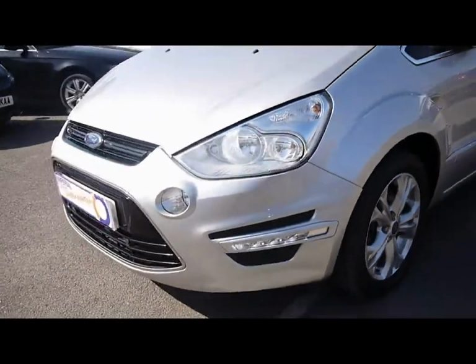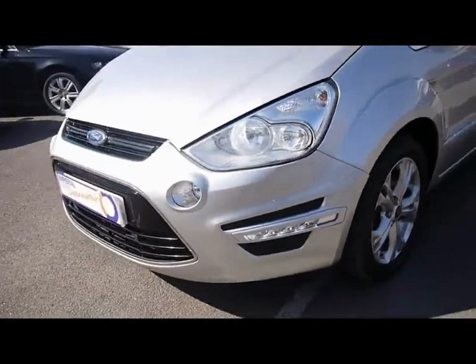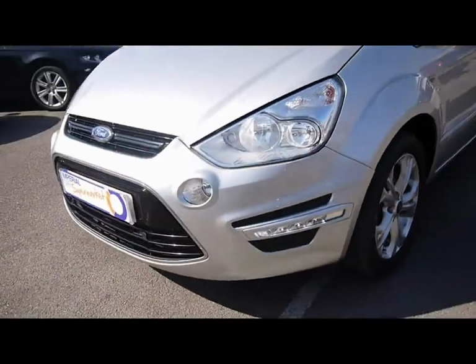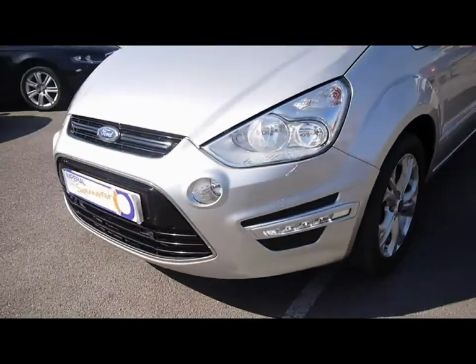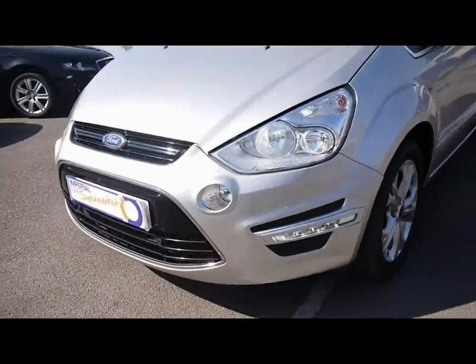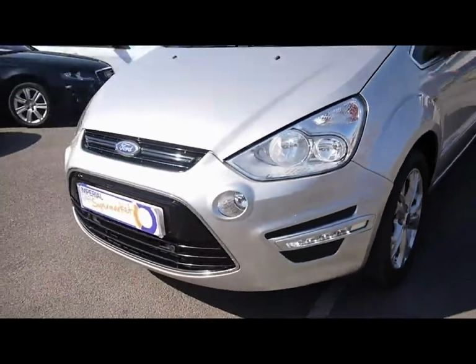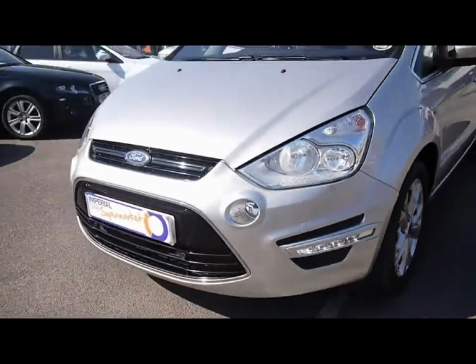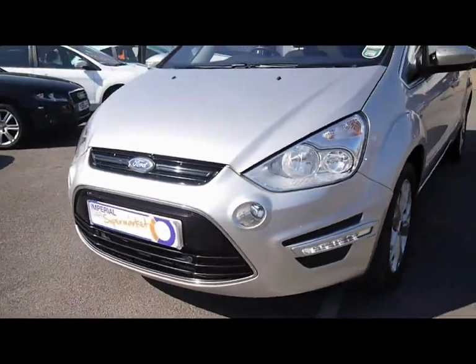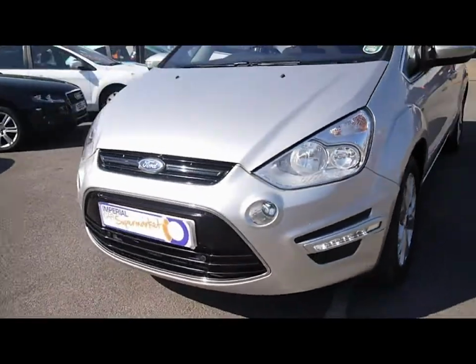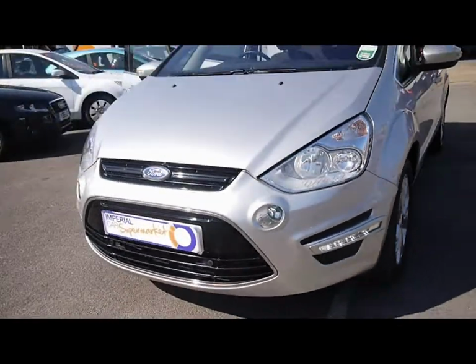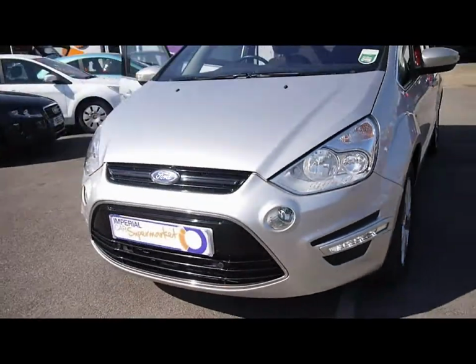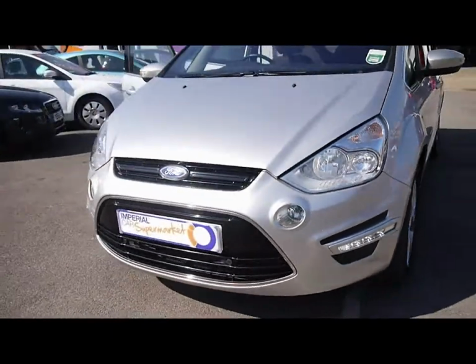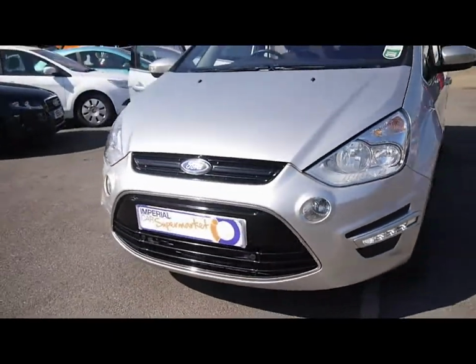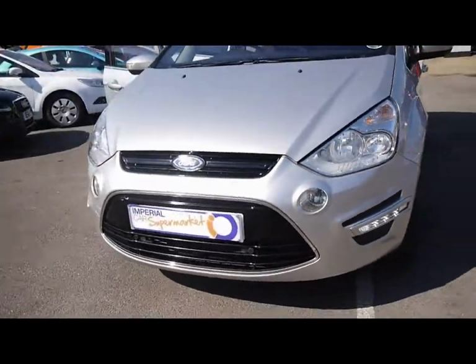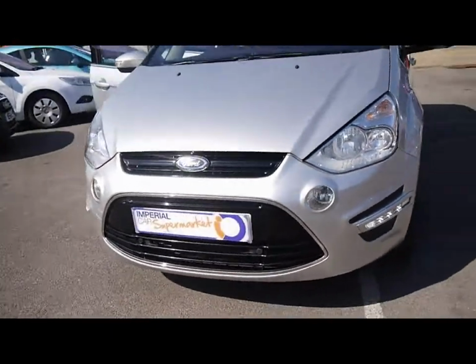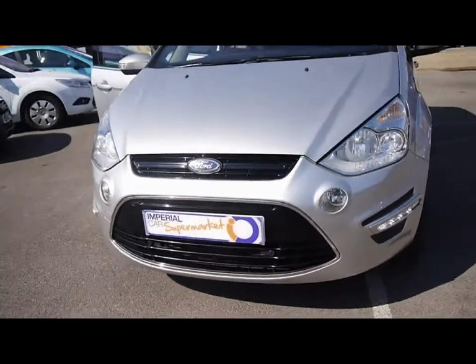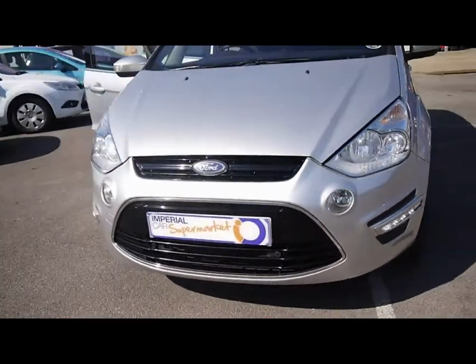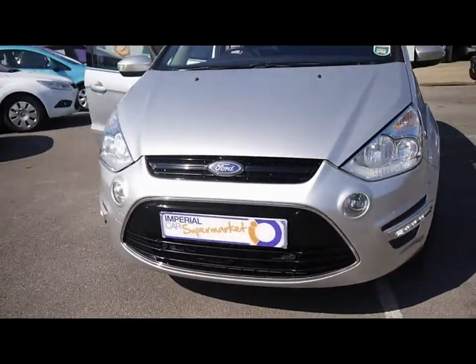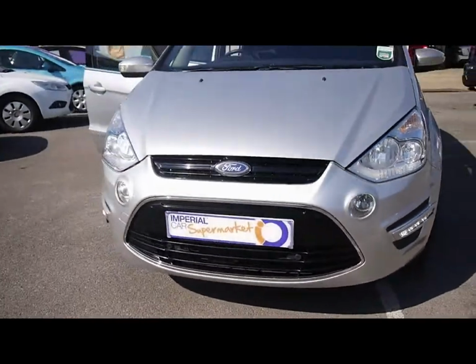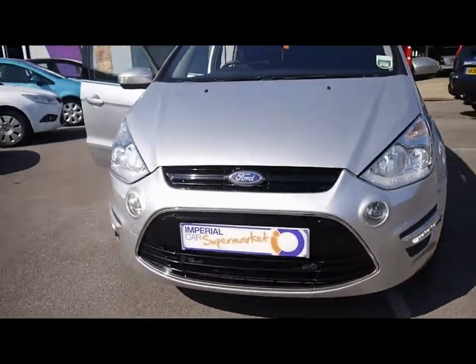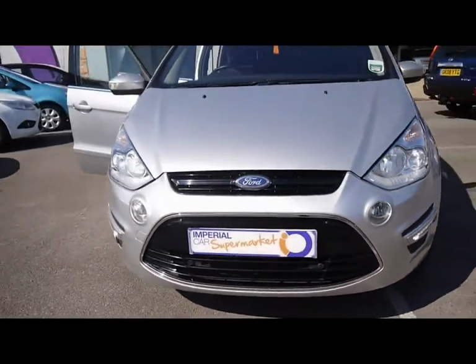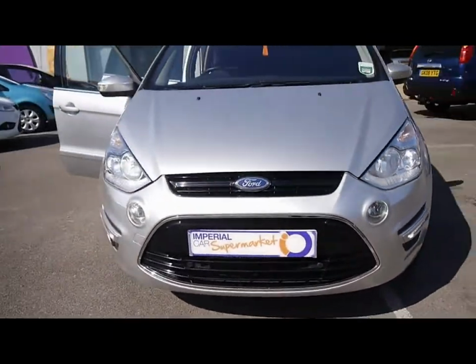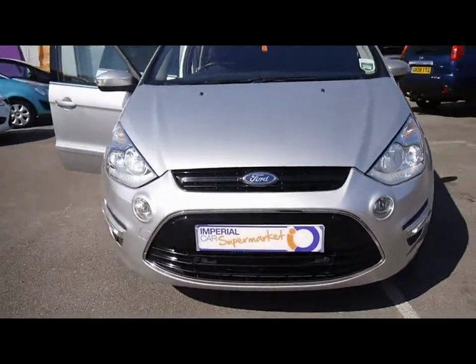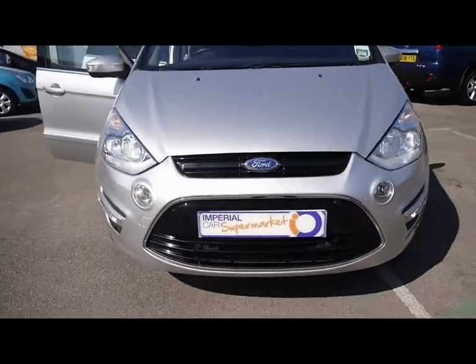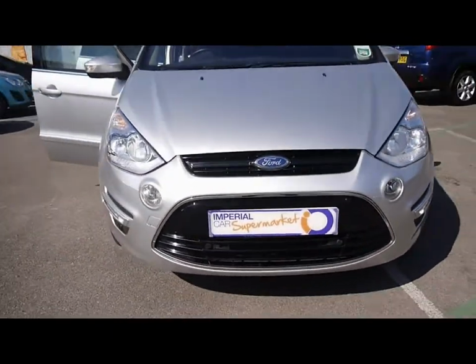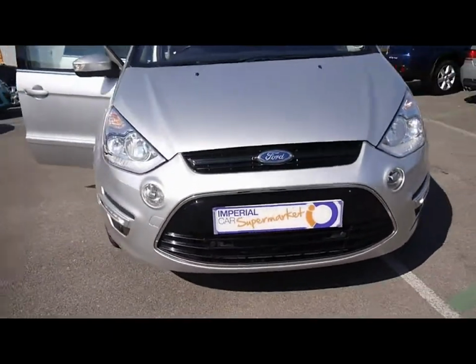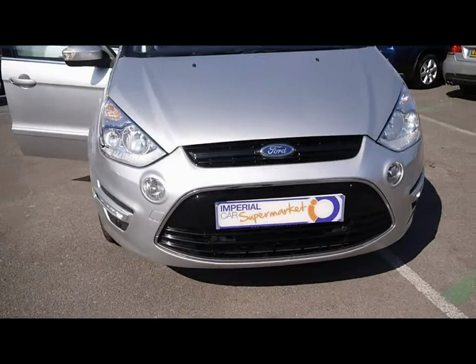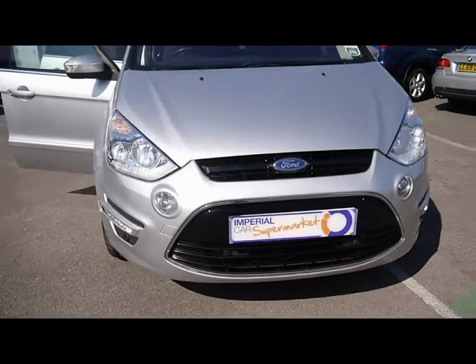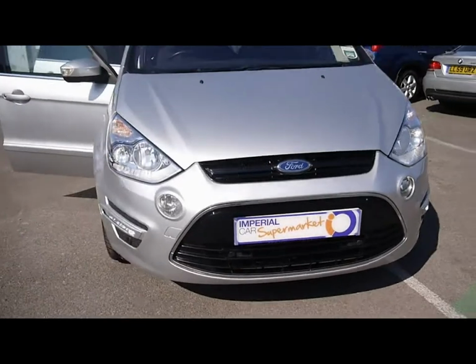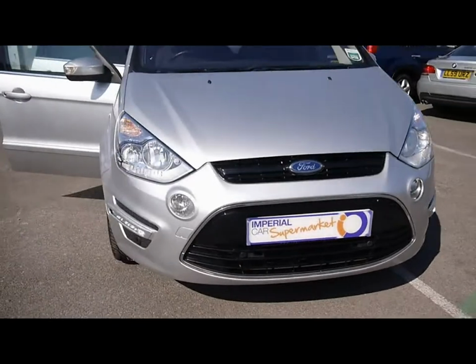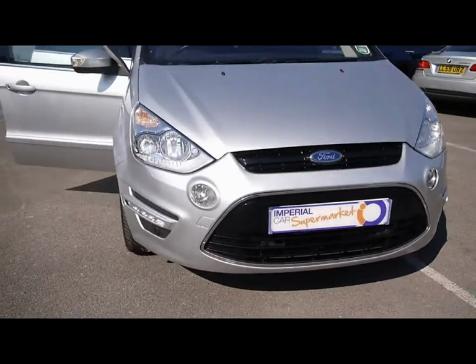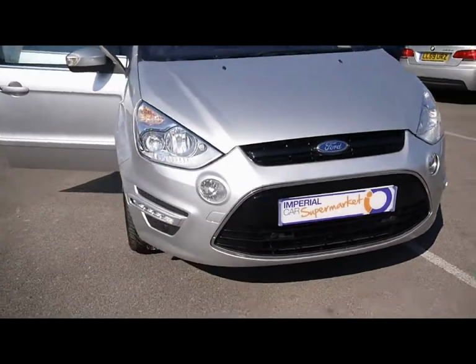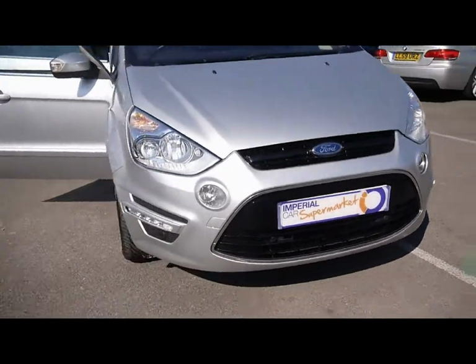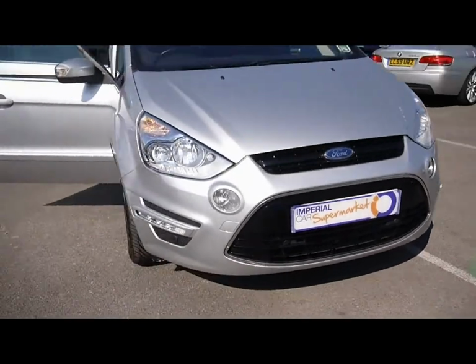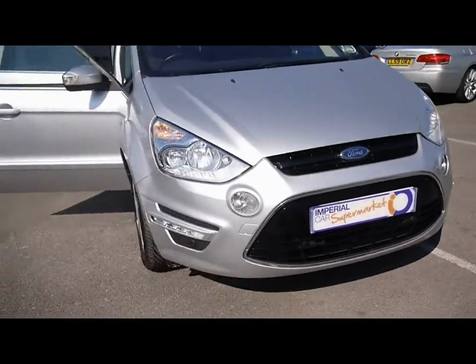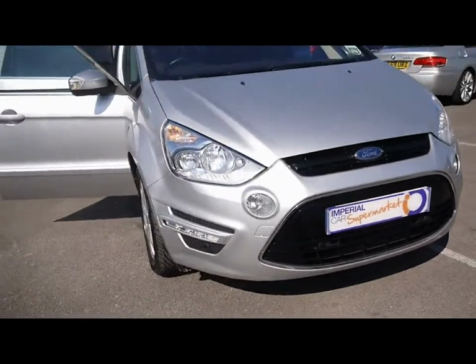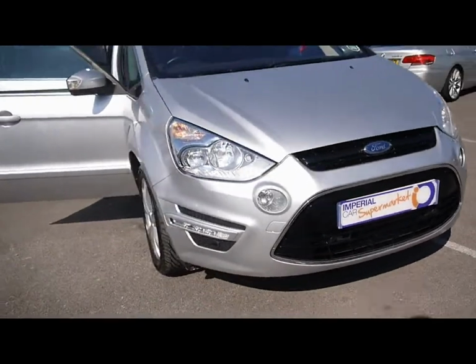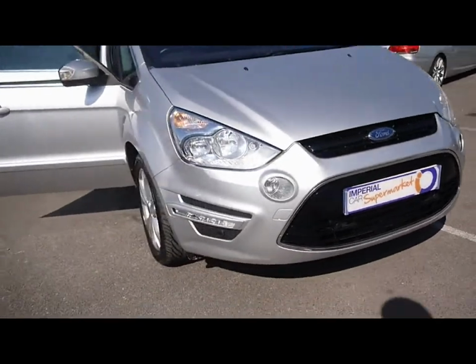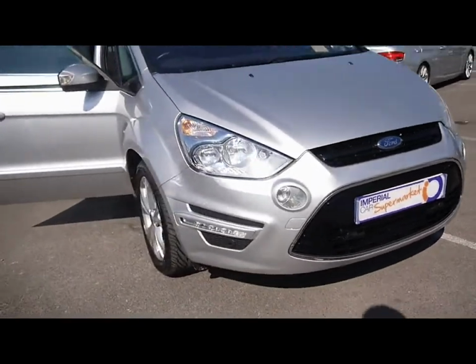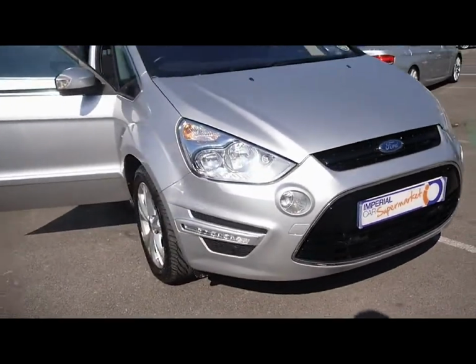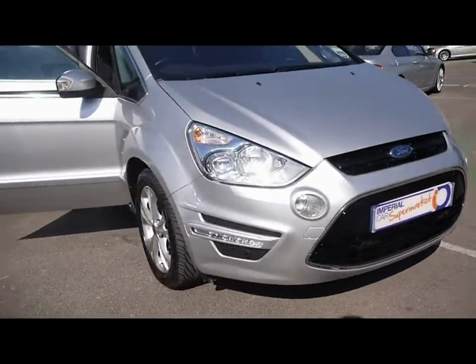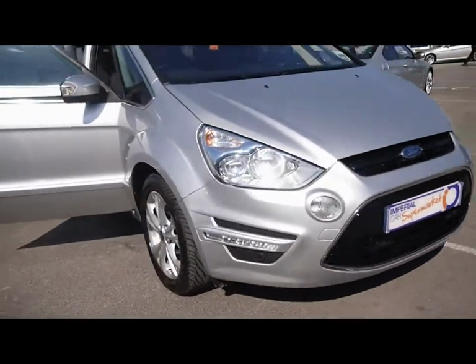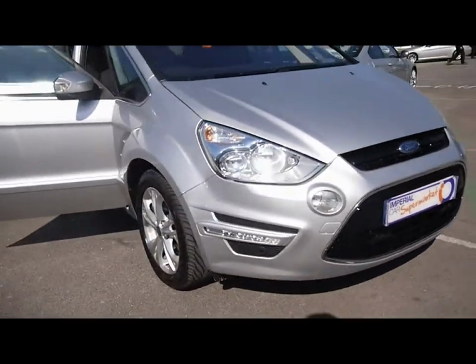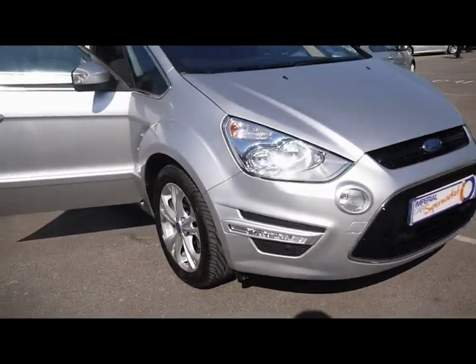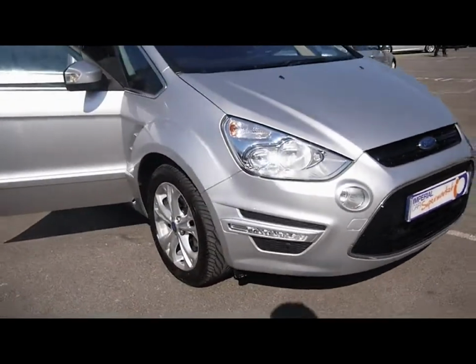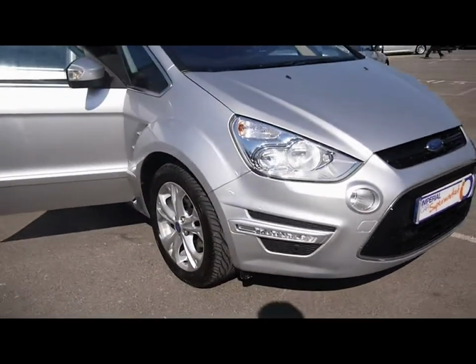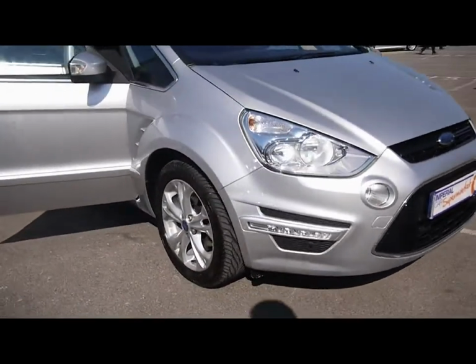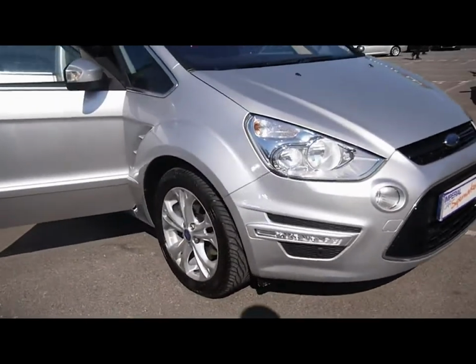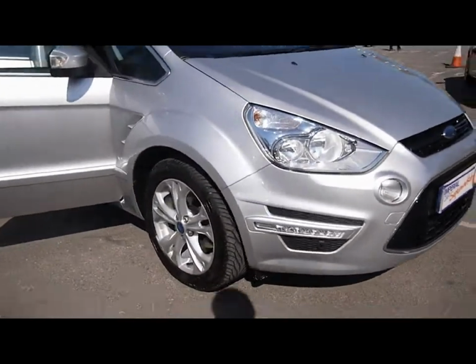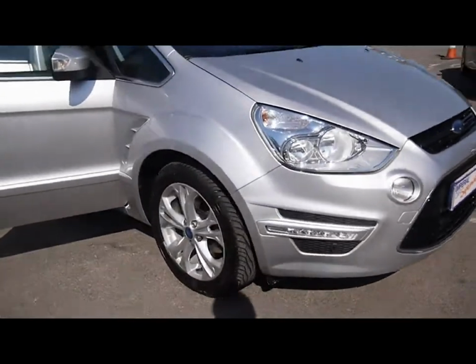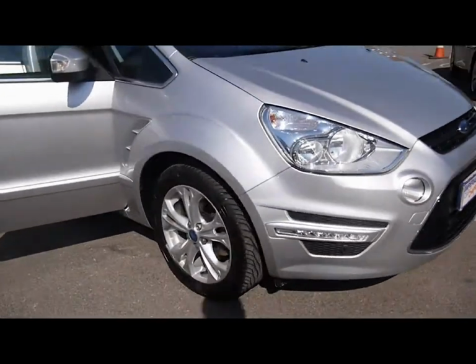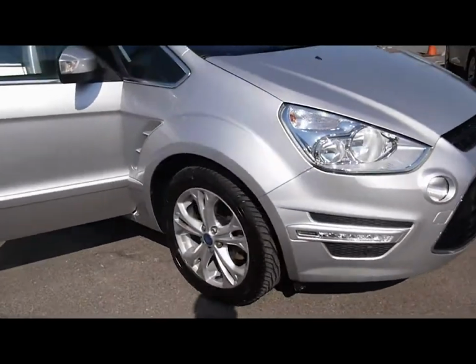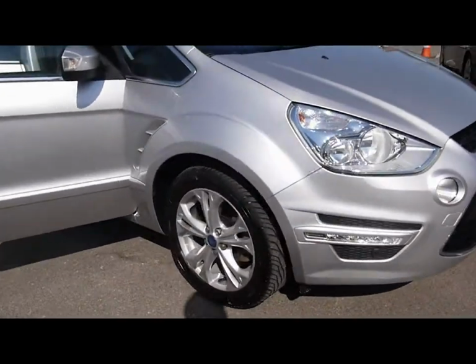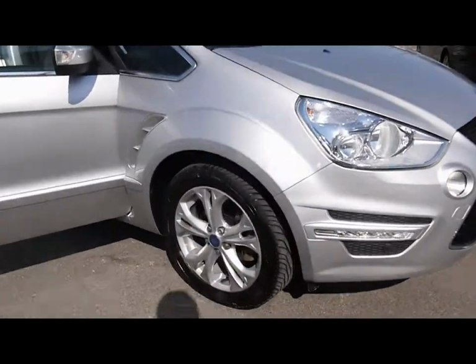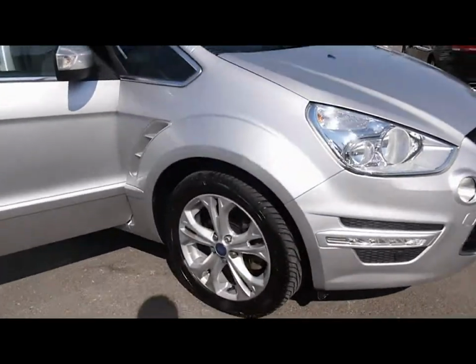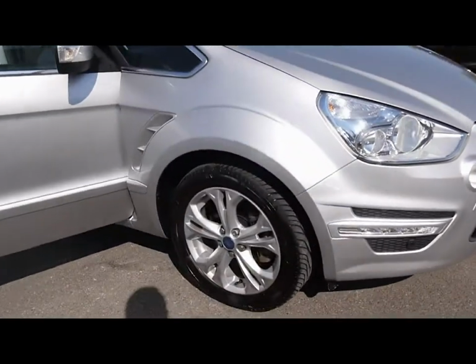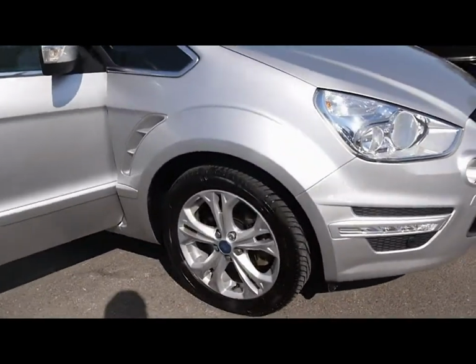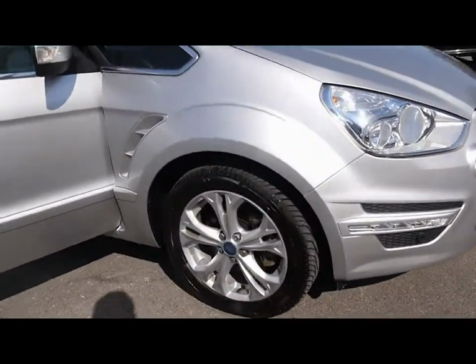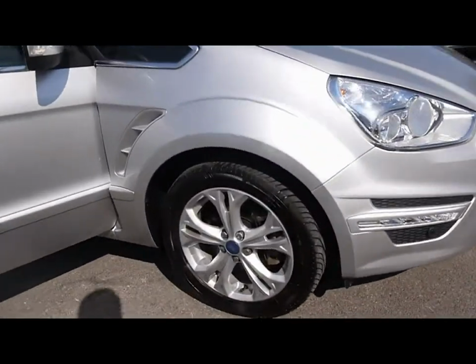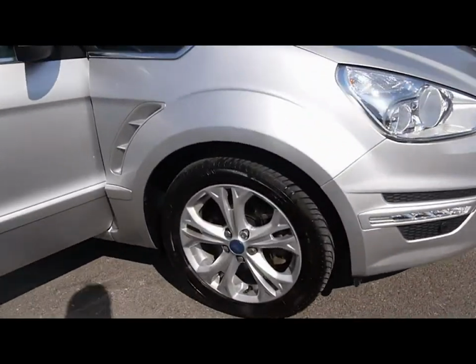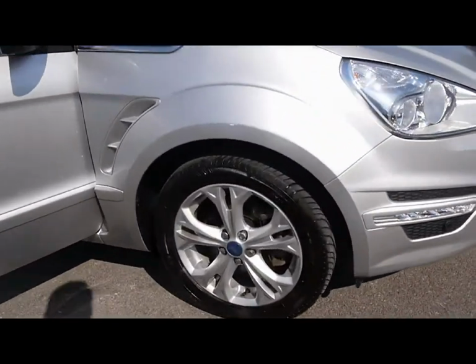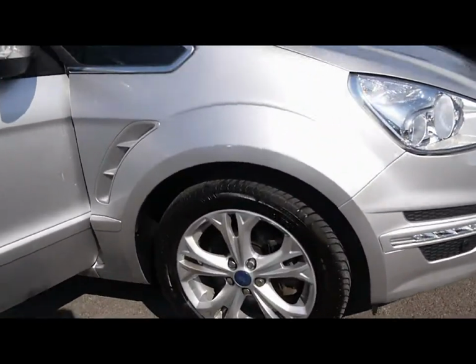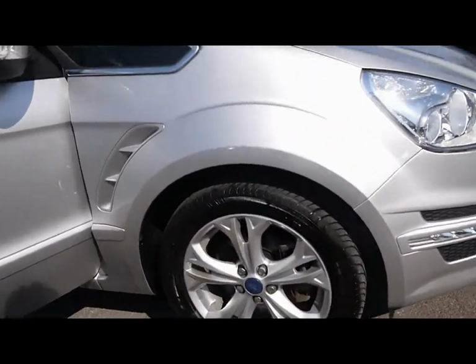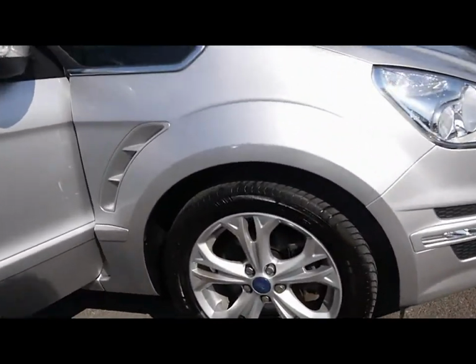Across the front we've got LED daytime running lights, chrome grille and front parking sensors as well. 17 inch alloys.